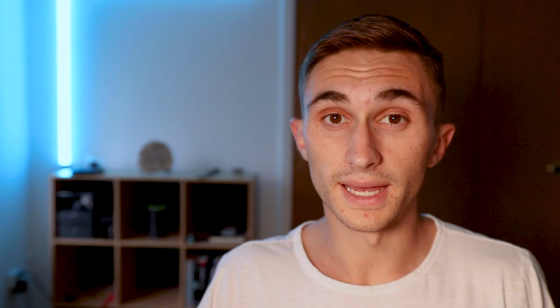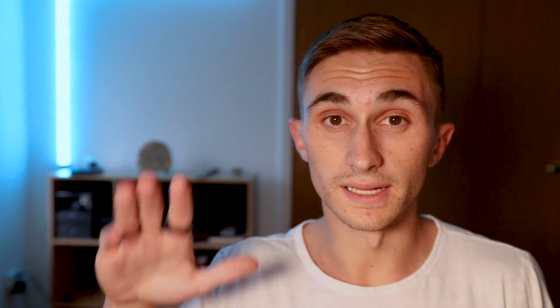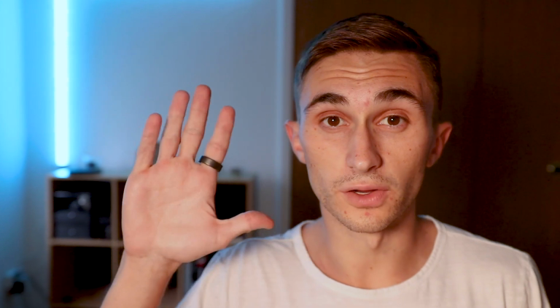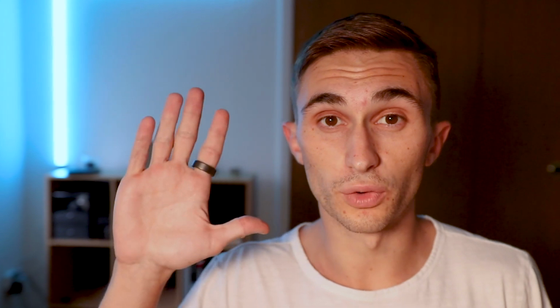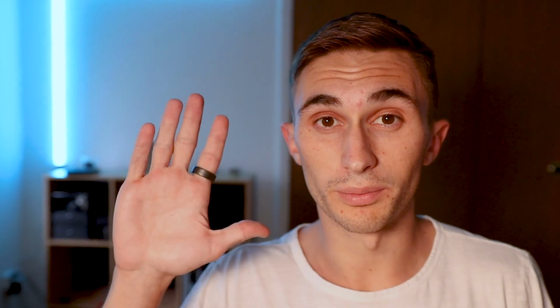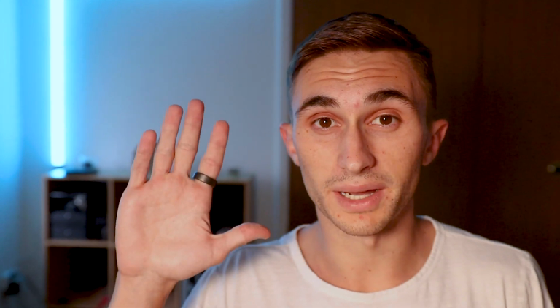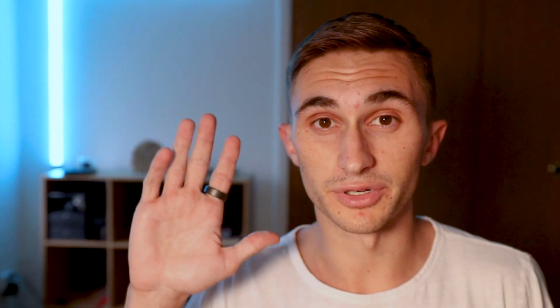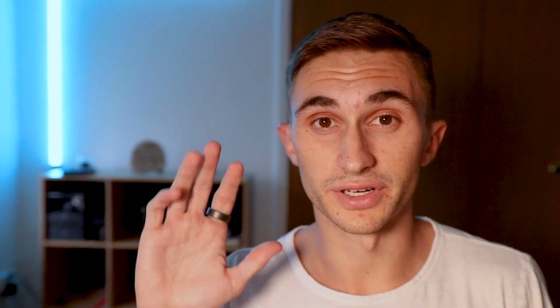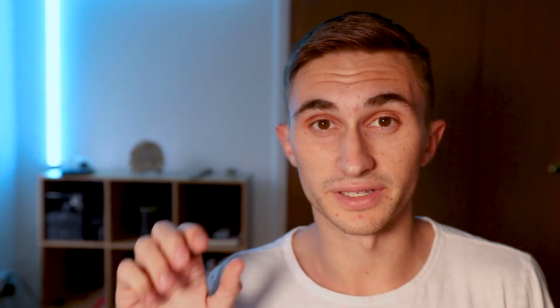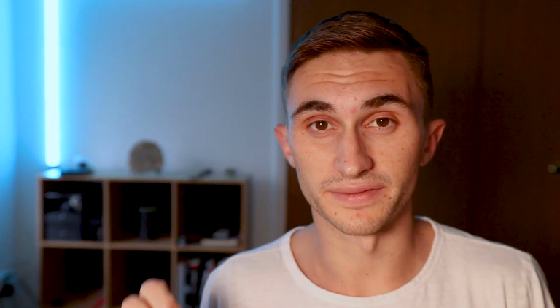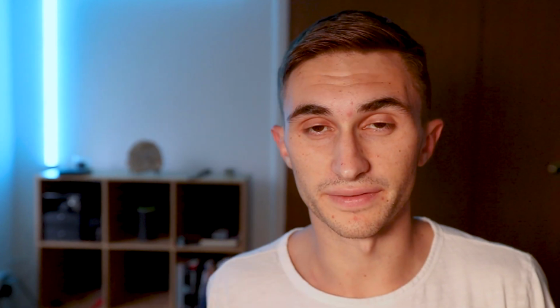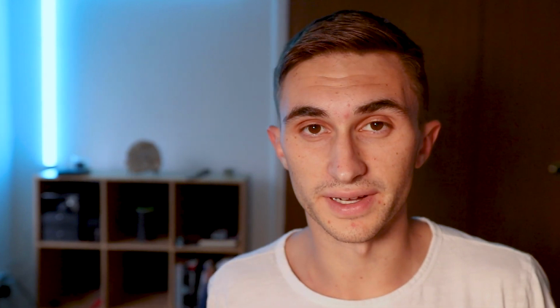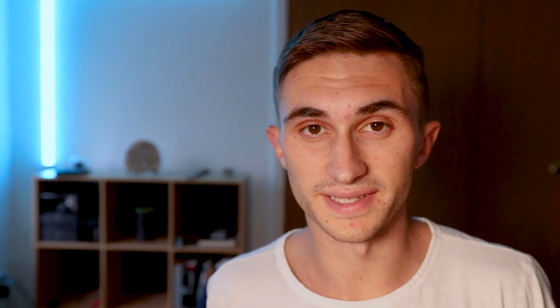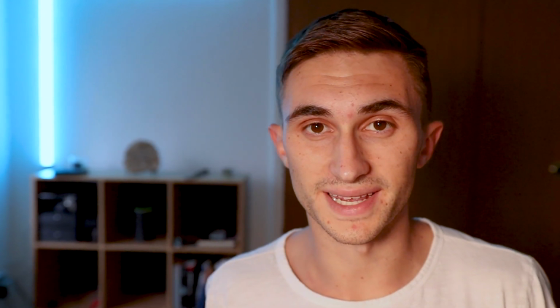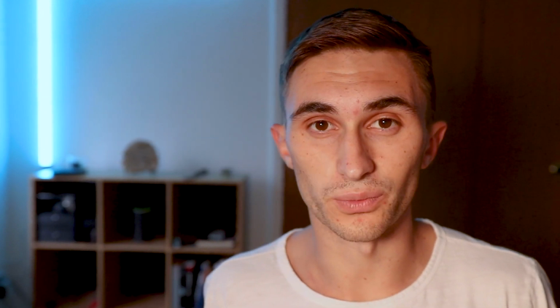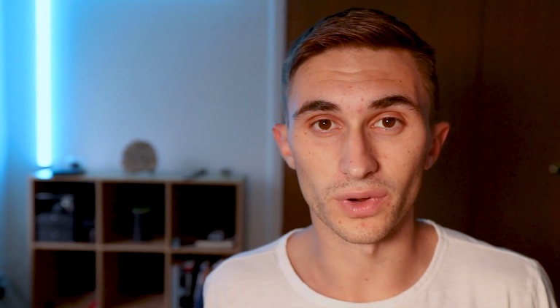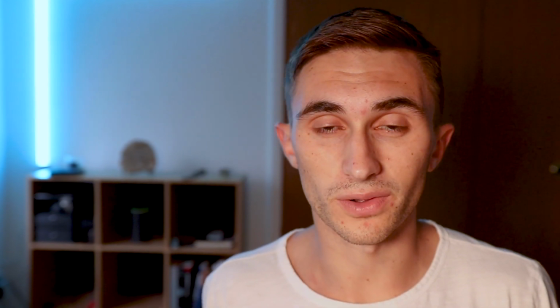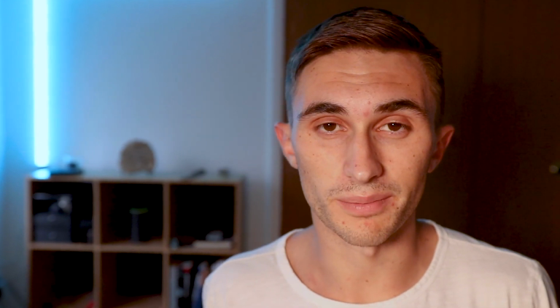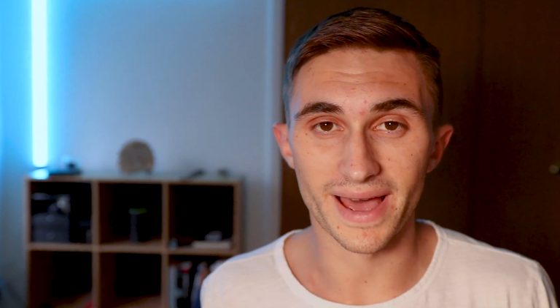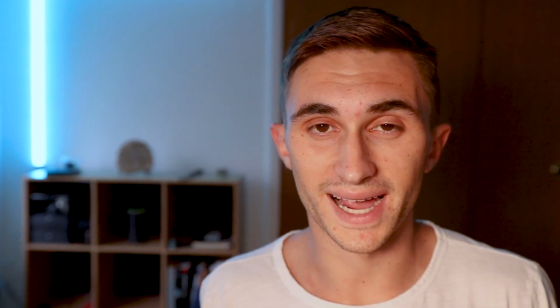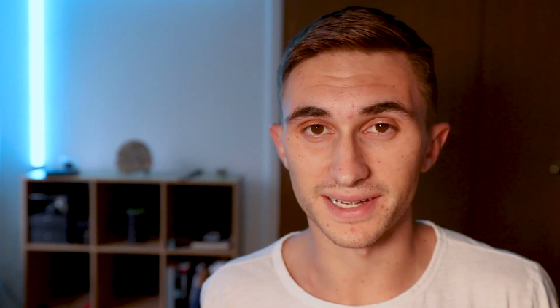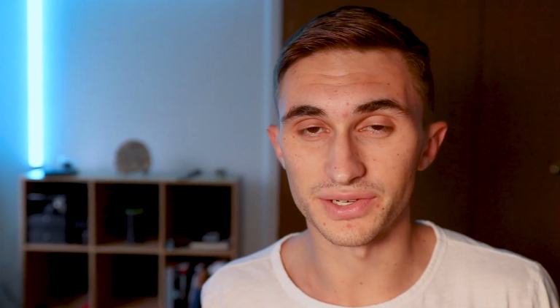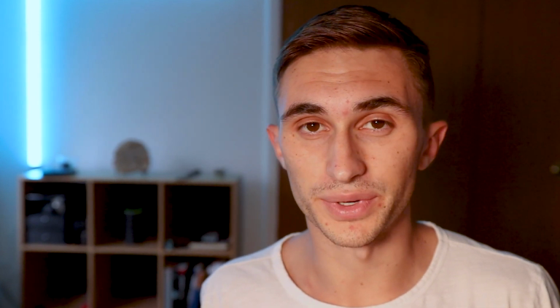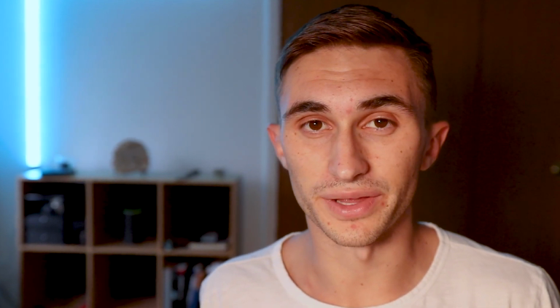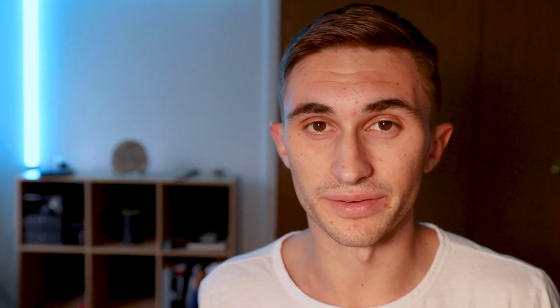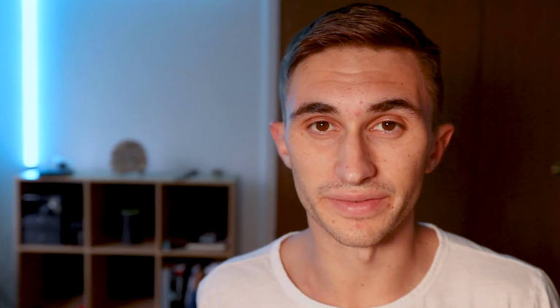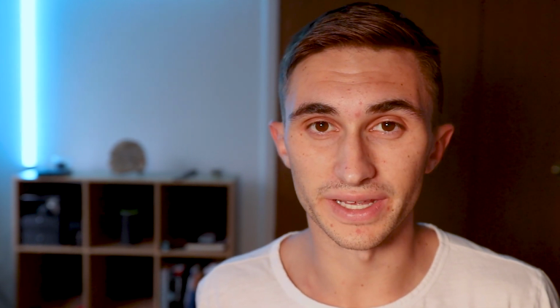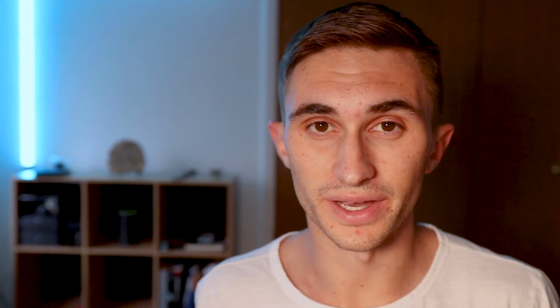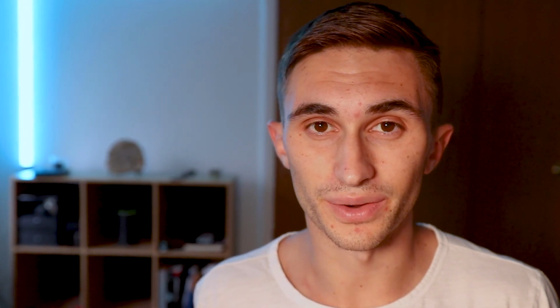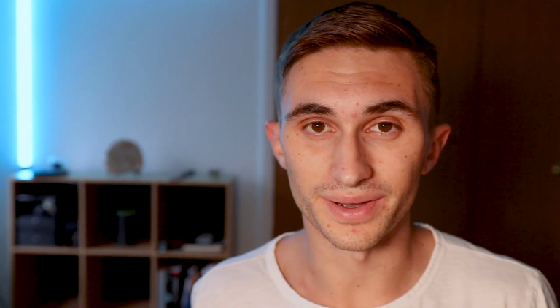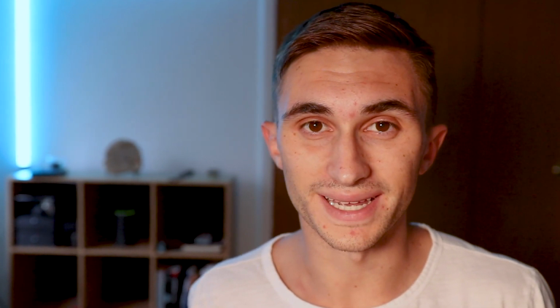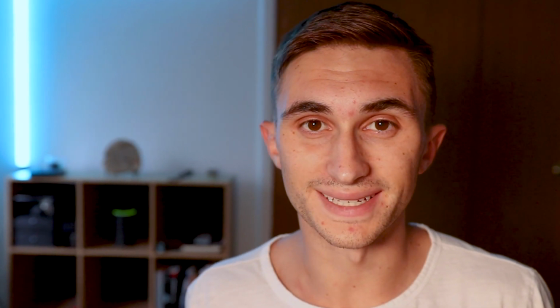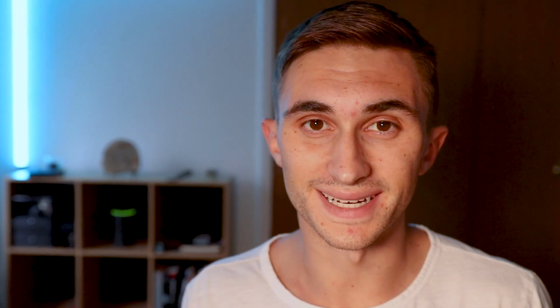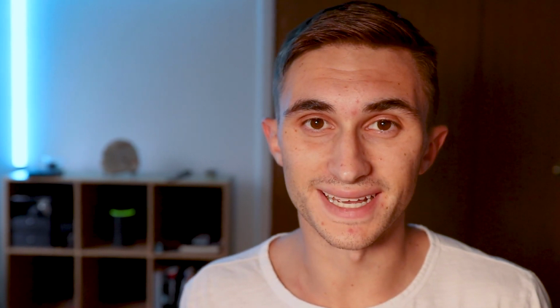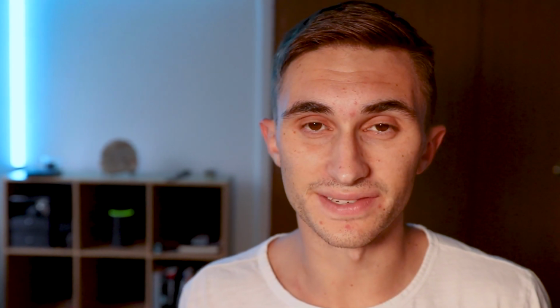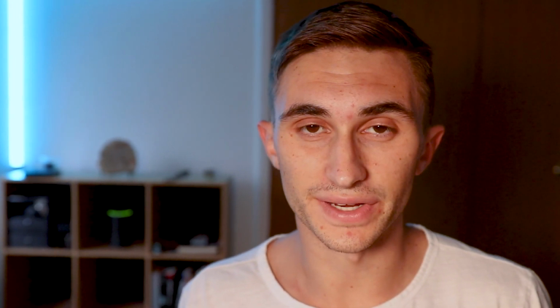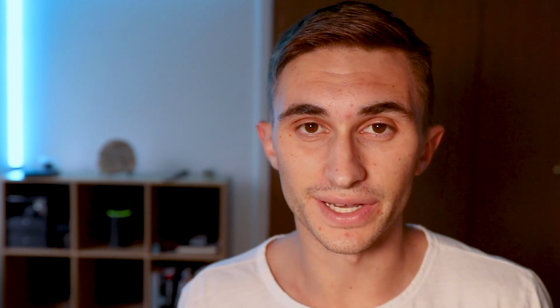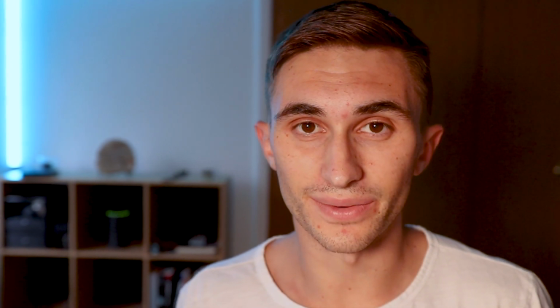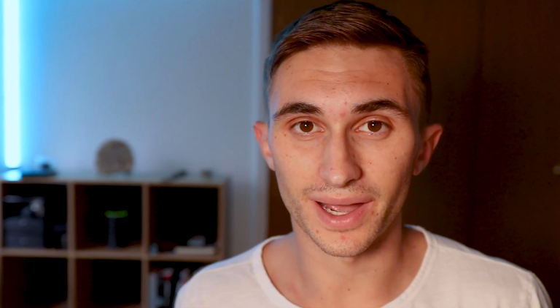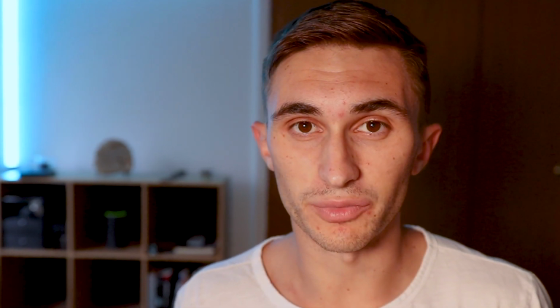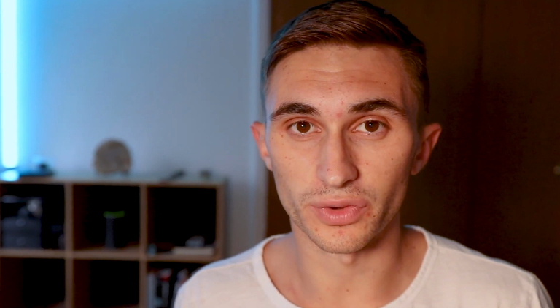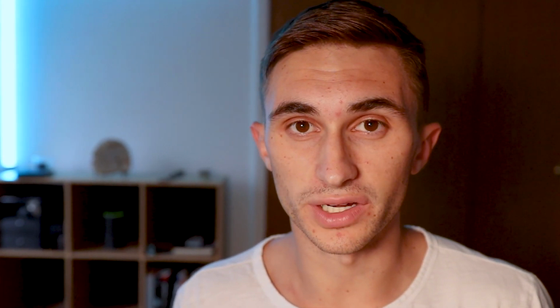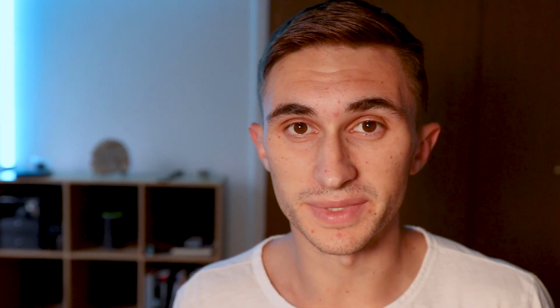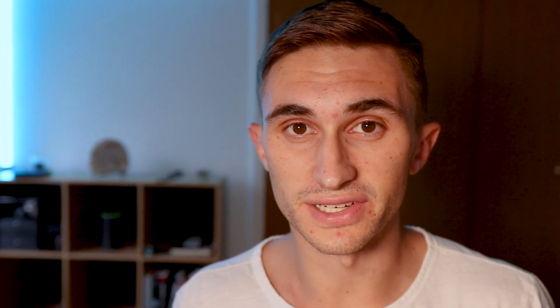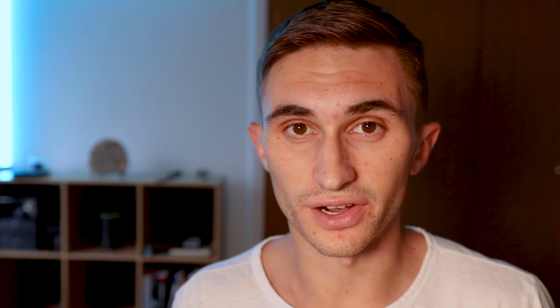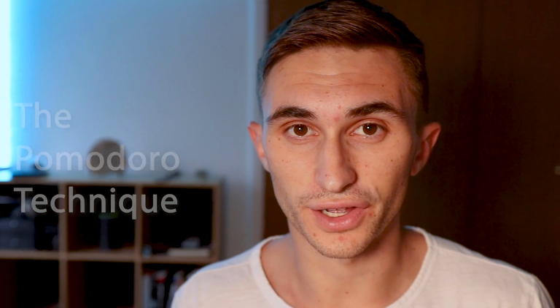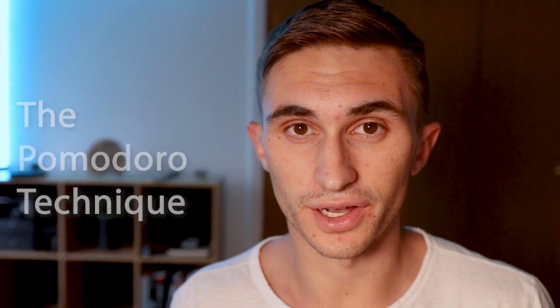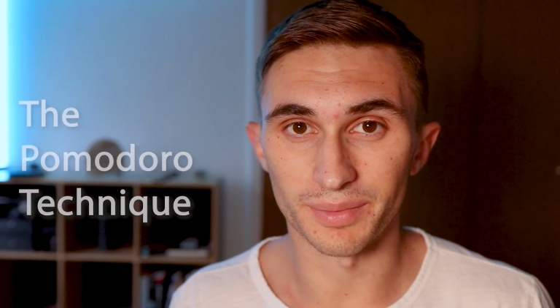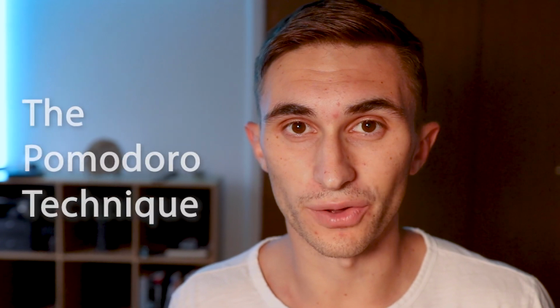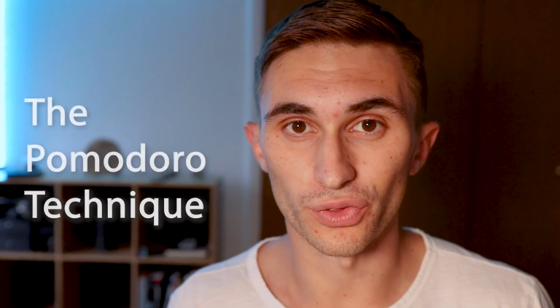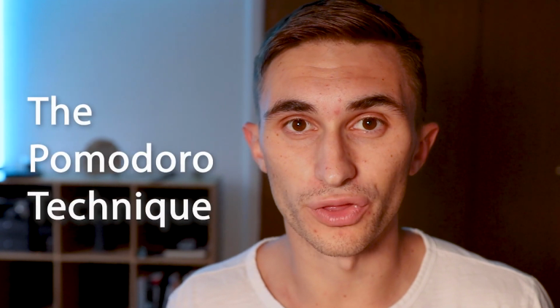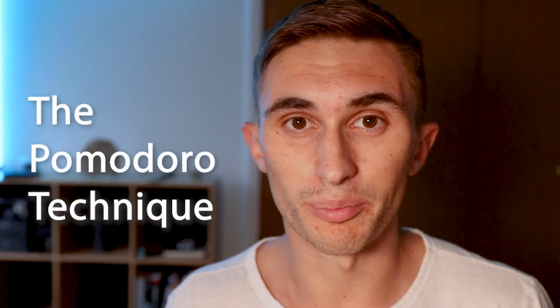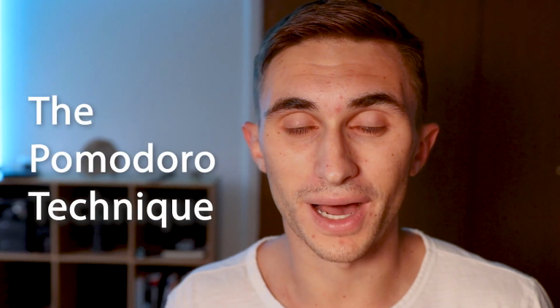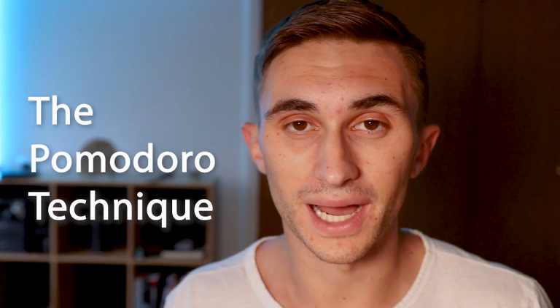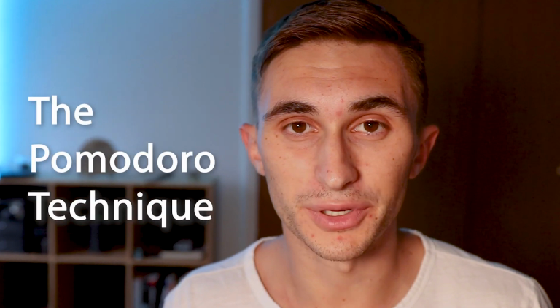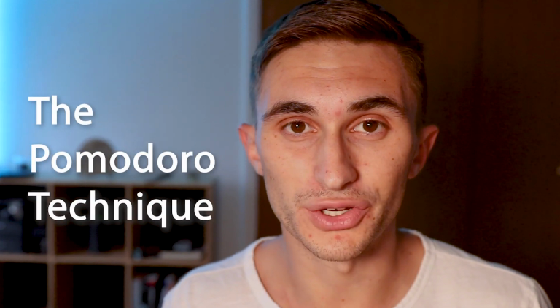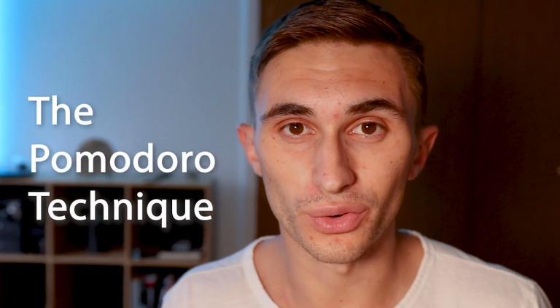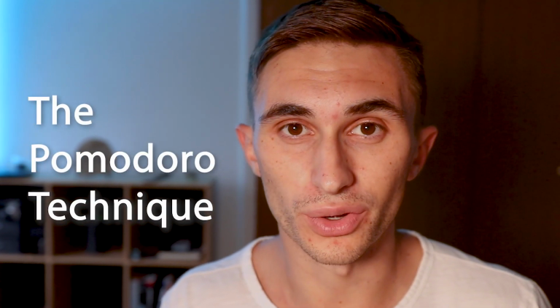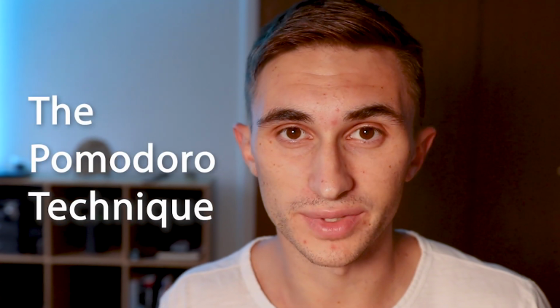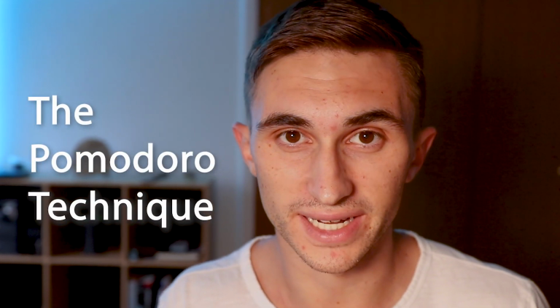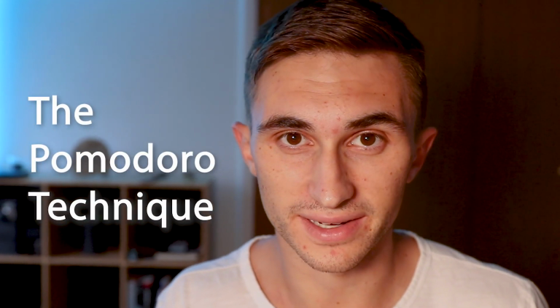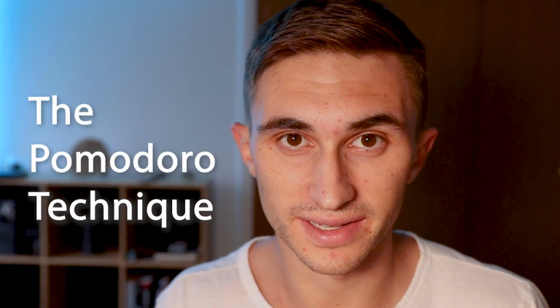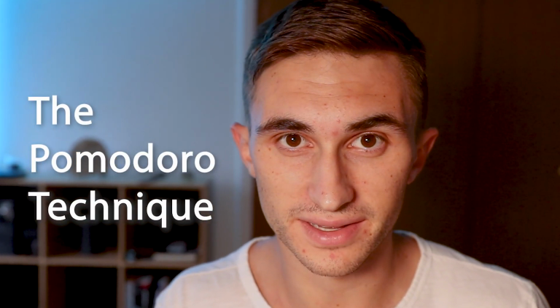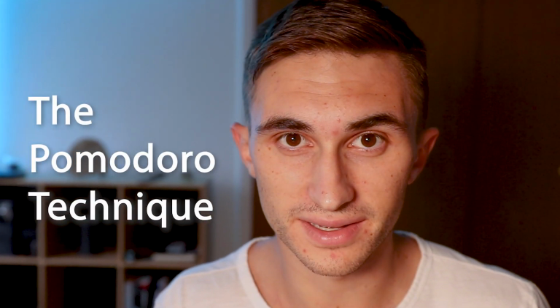Hello my productive friends and welcome back to another video. In today's video I'm going to be talking about the Pomodoro Technique.